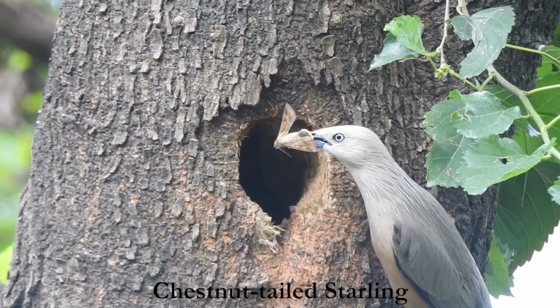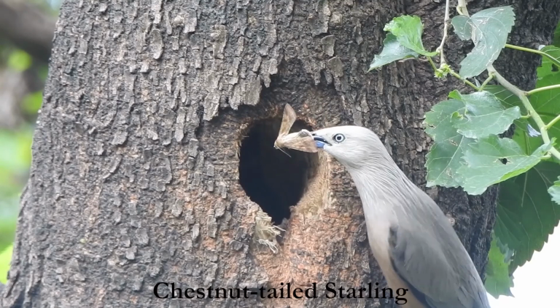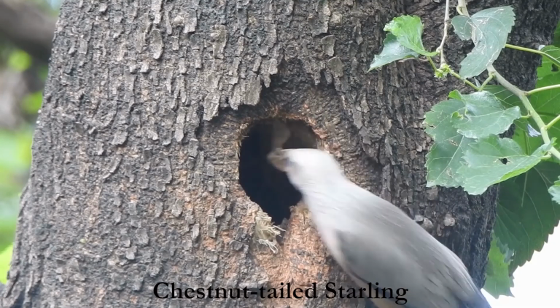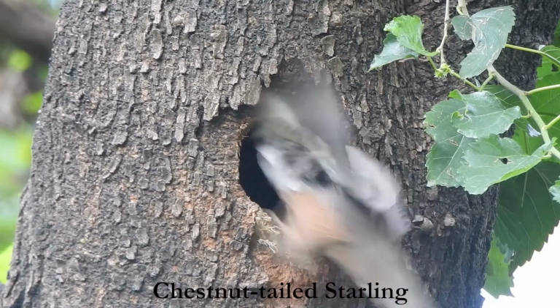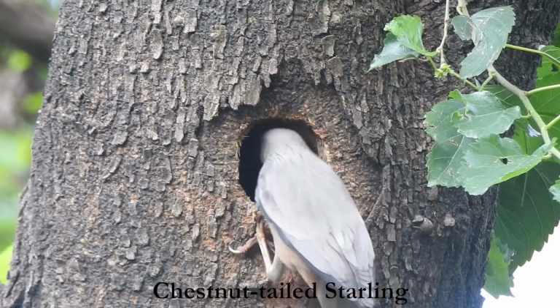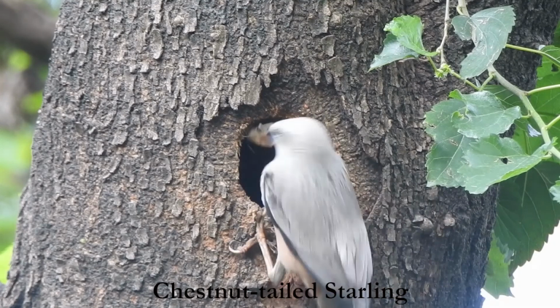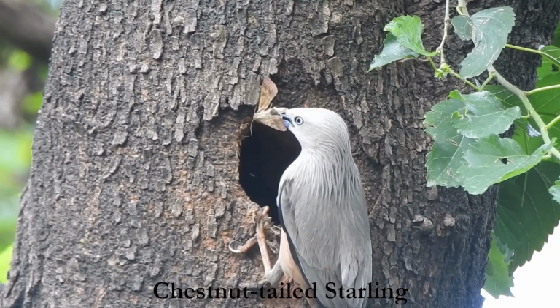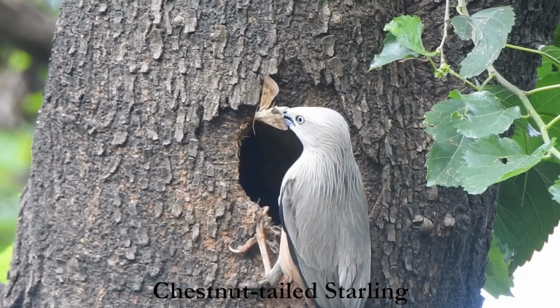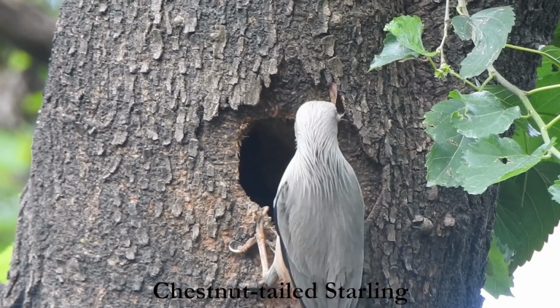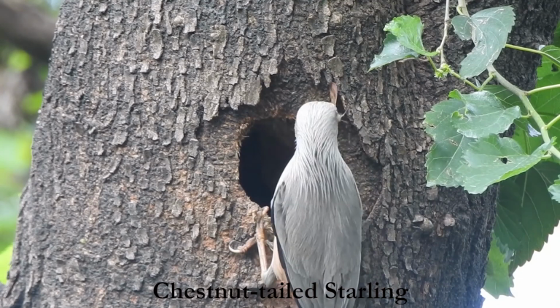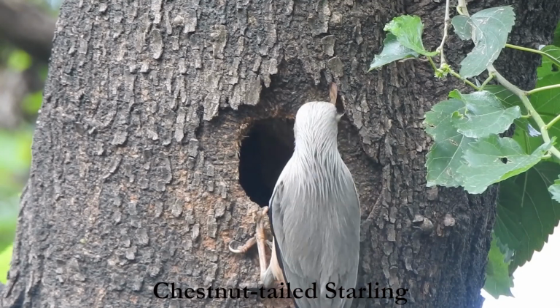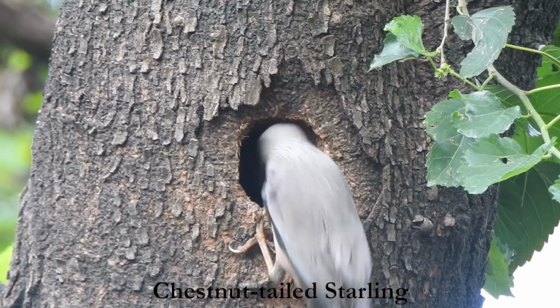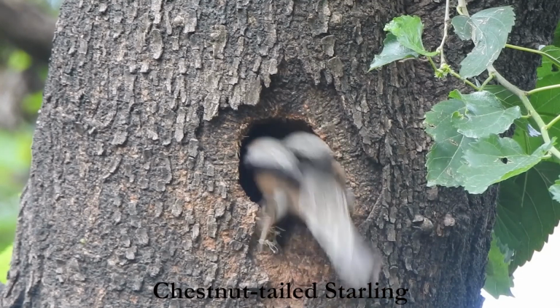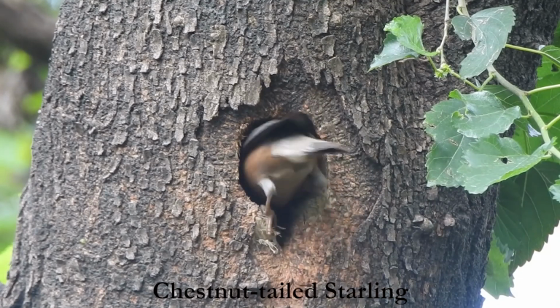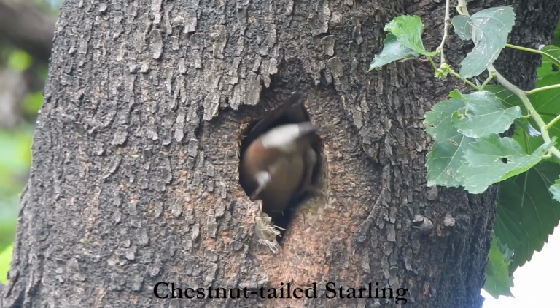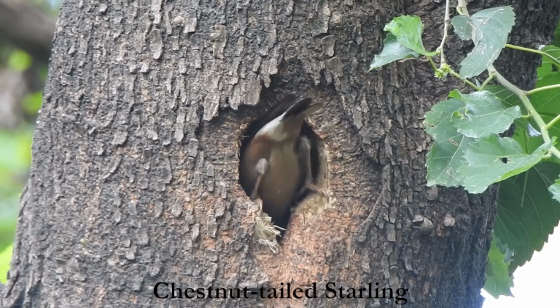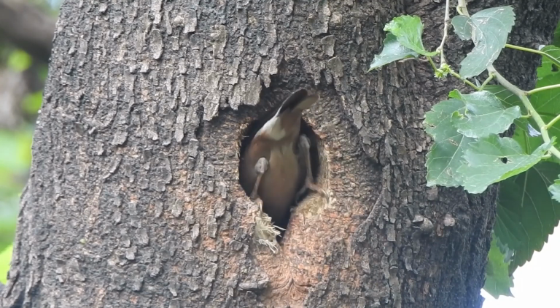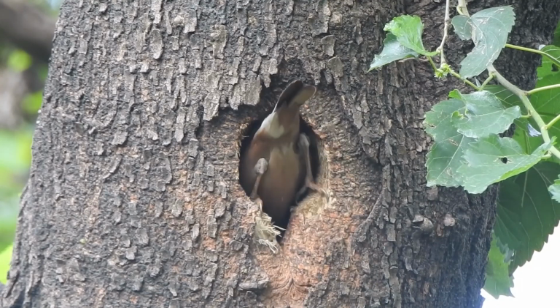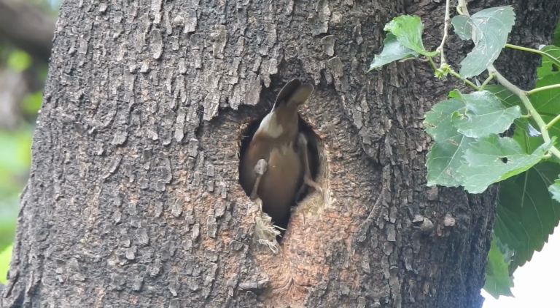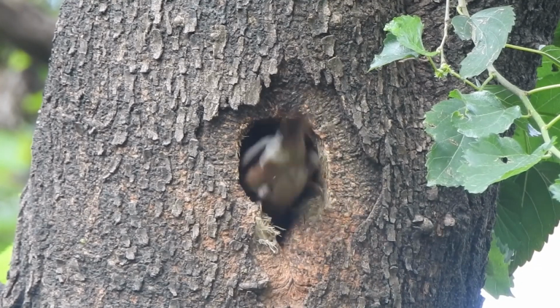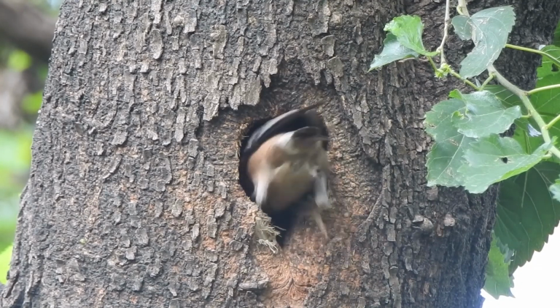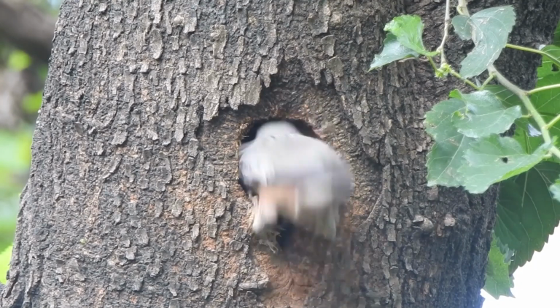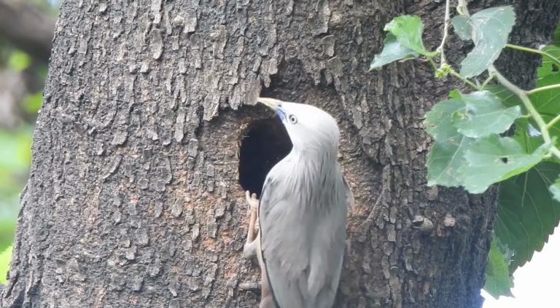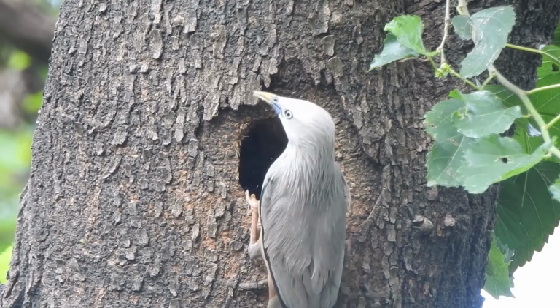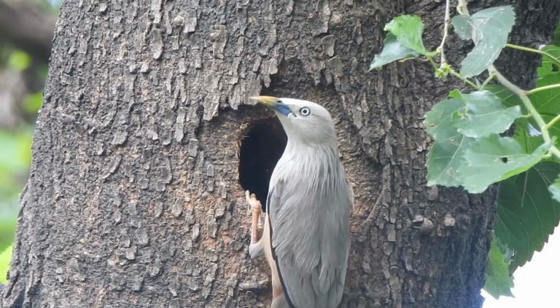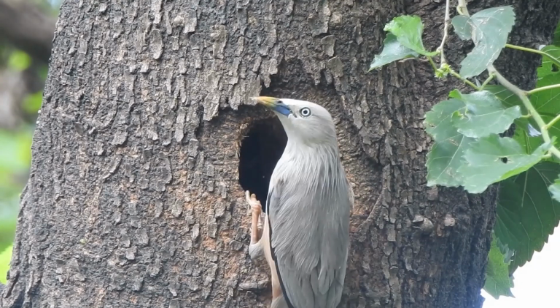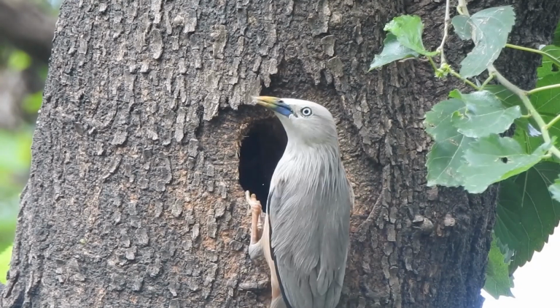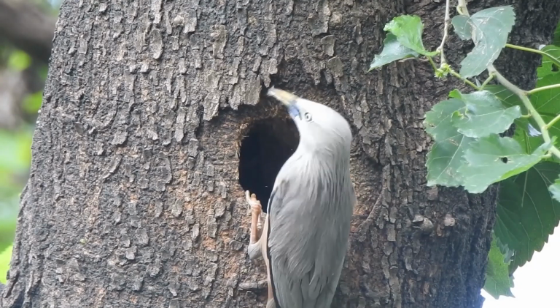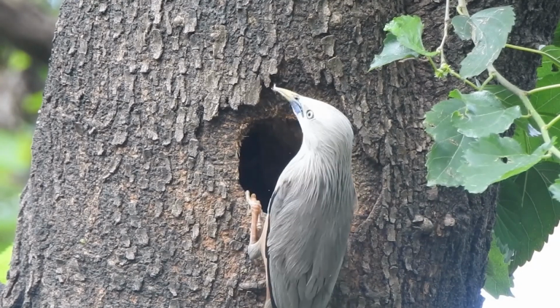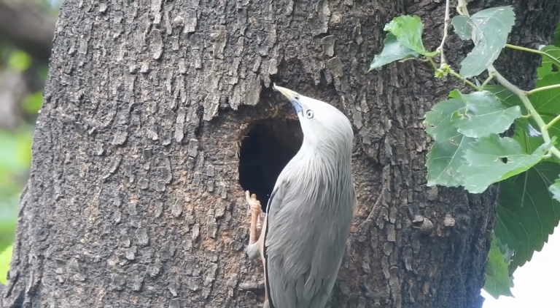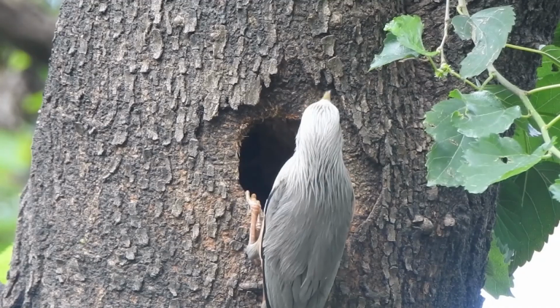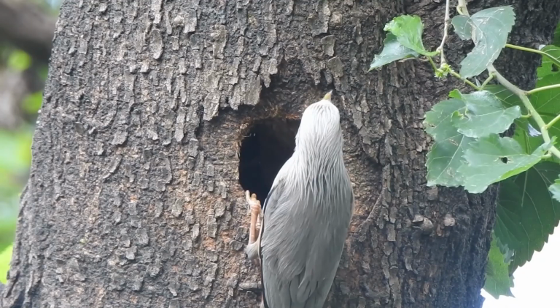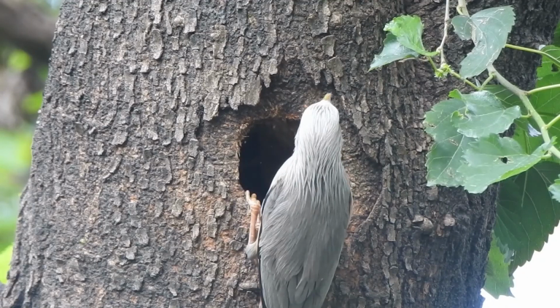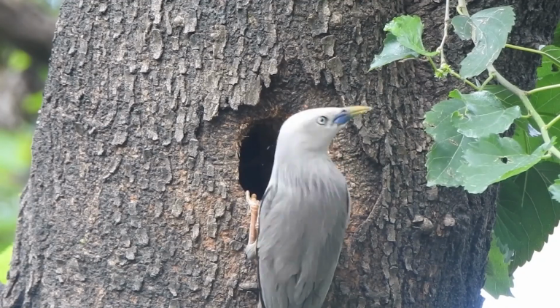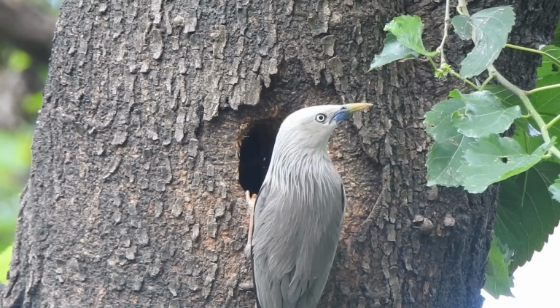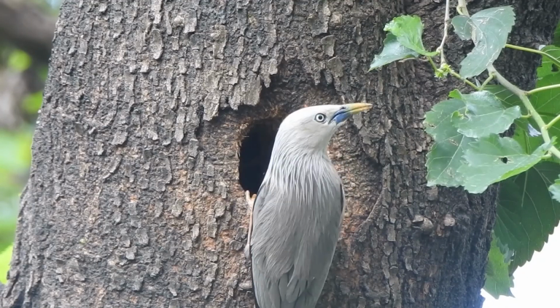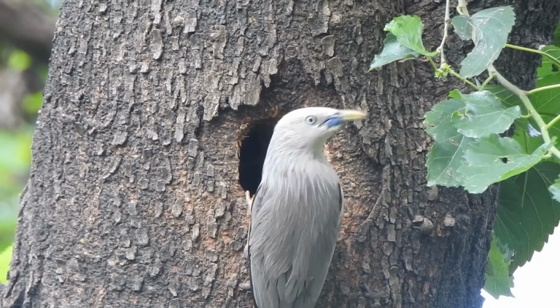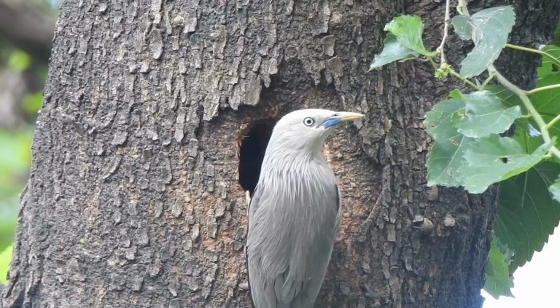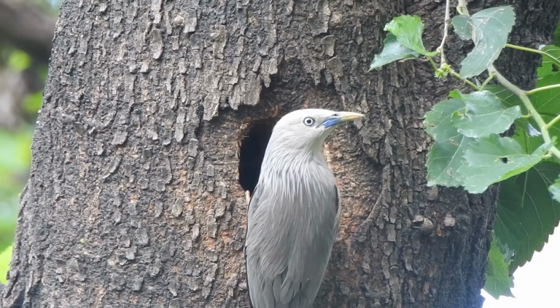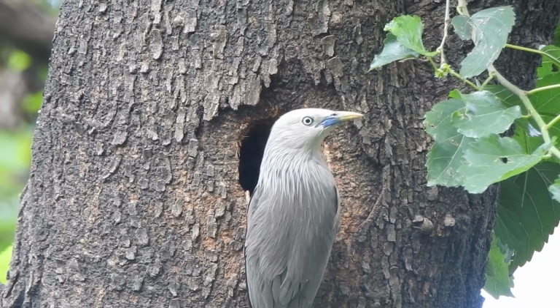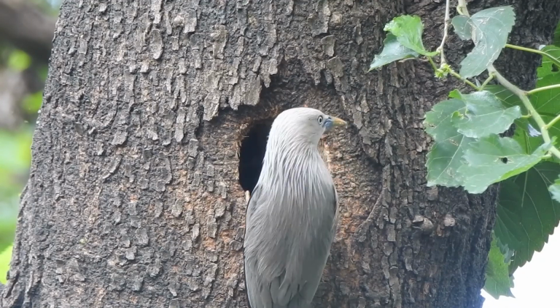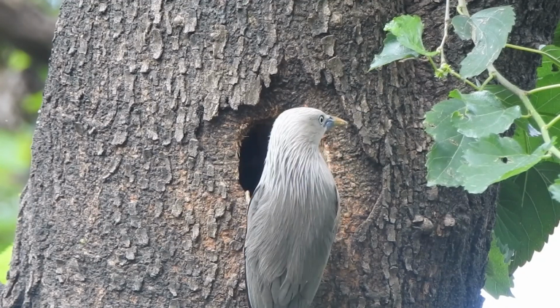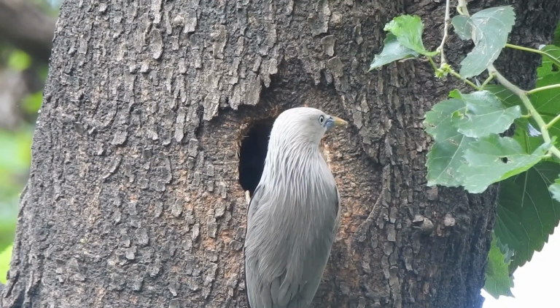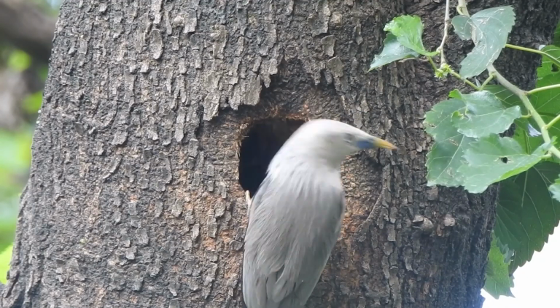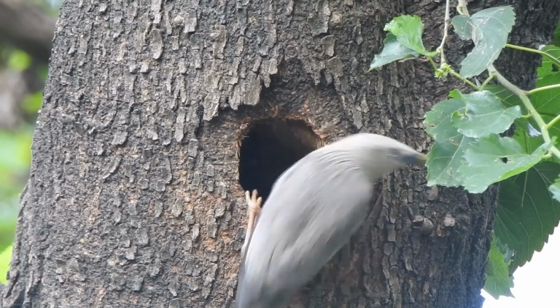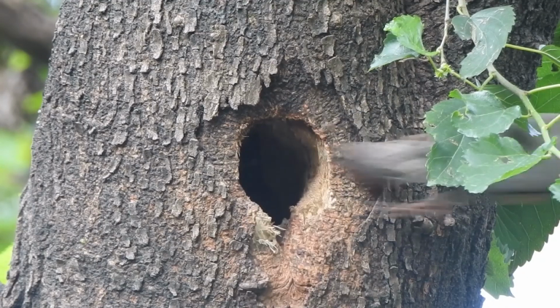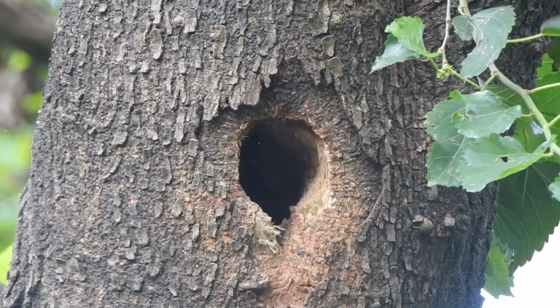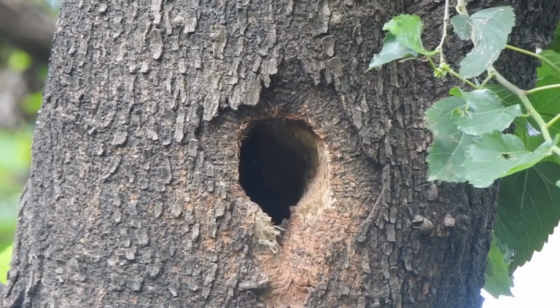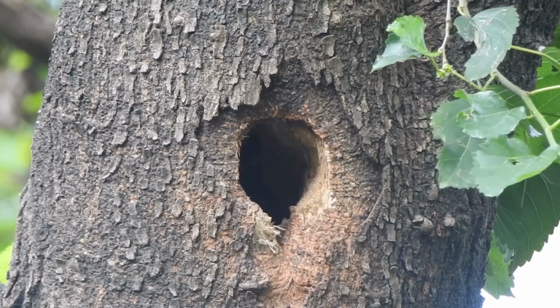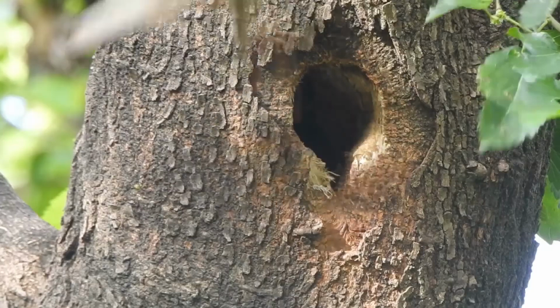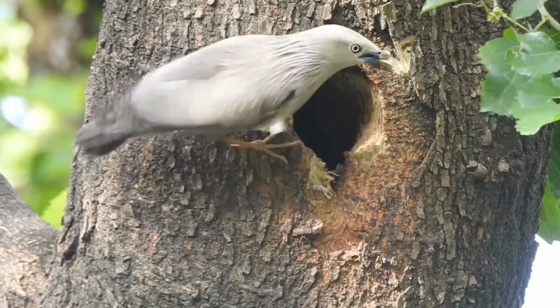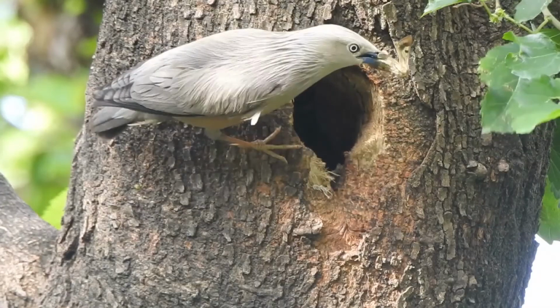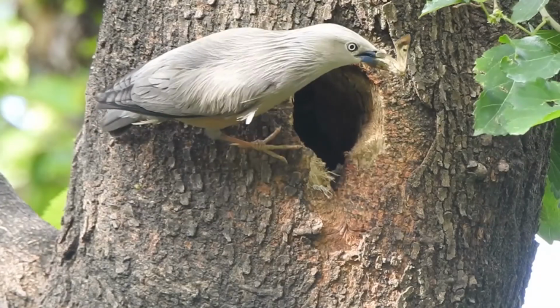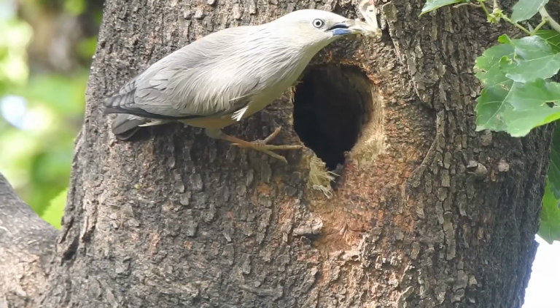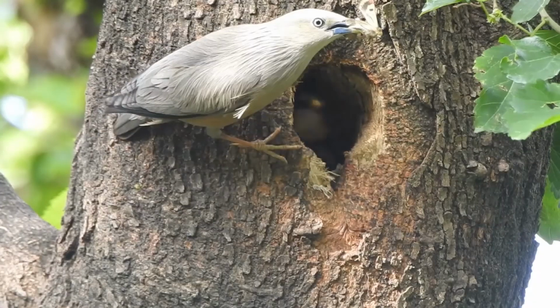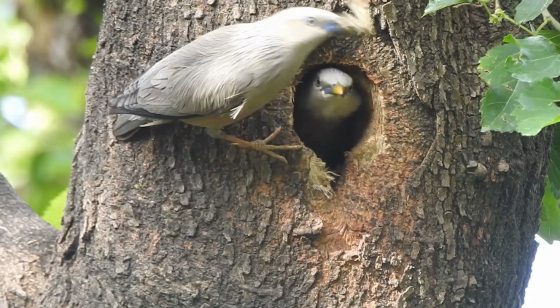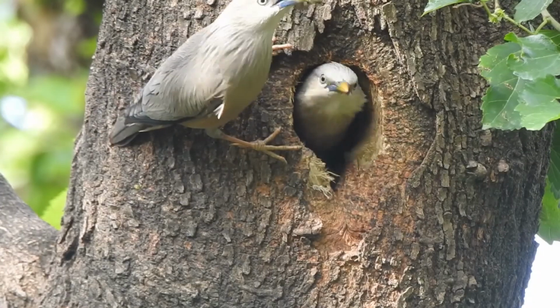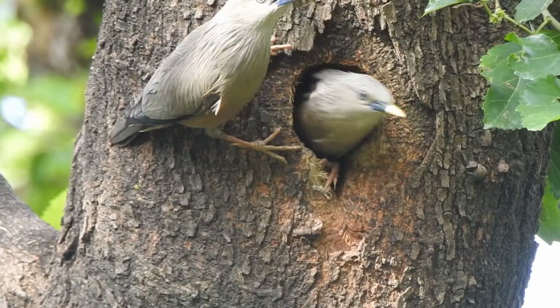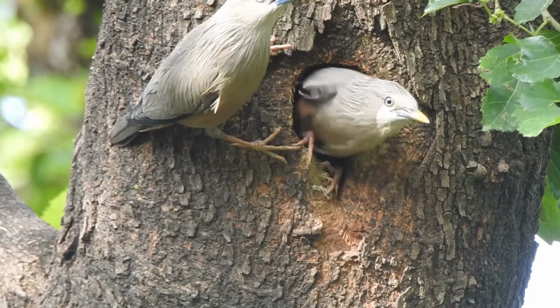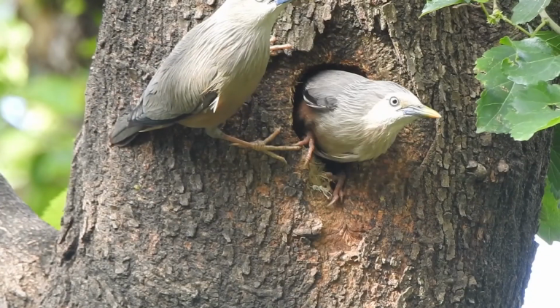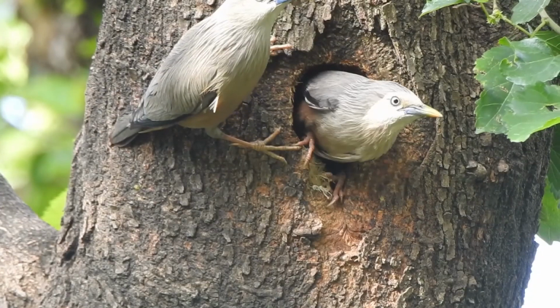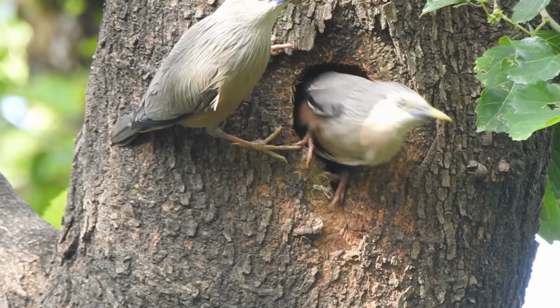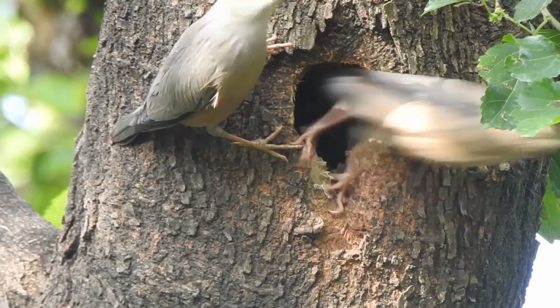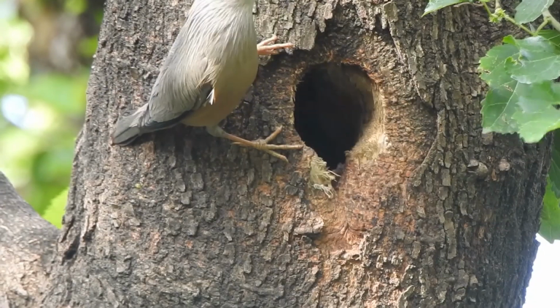Moths are a delicacy for the young of the chestnut-tailed starlings. Other insects, fruit, and nectar are also taken.